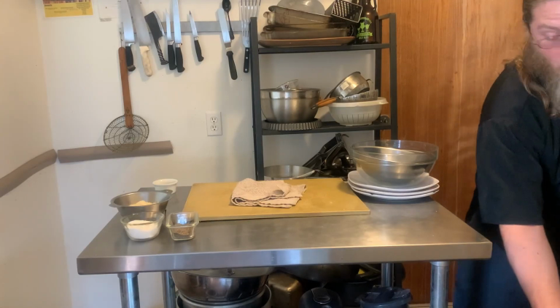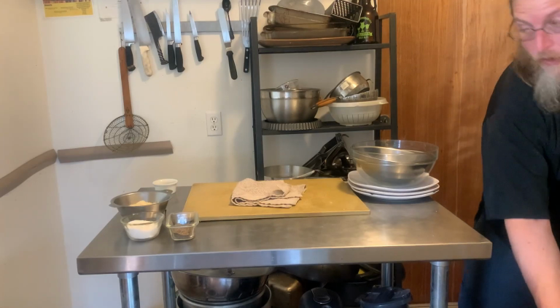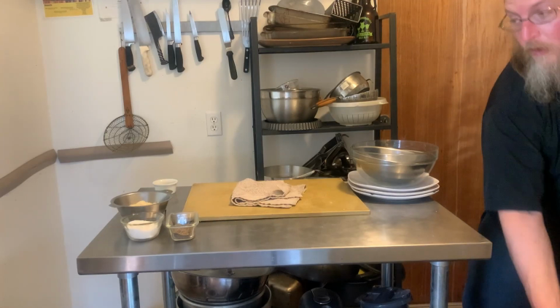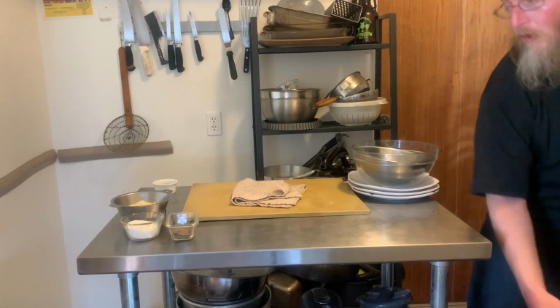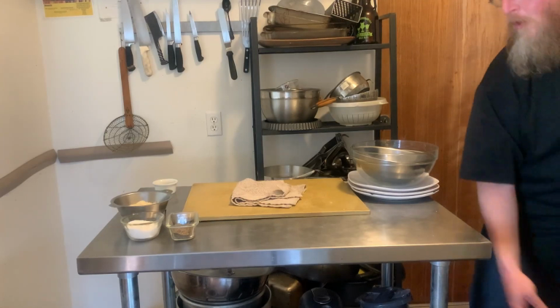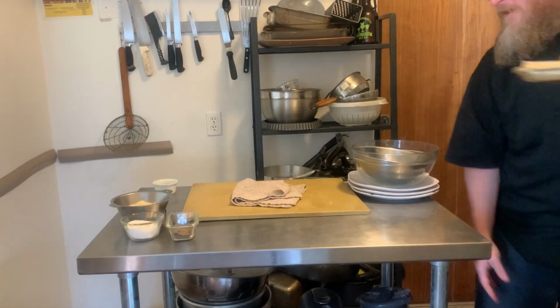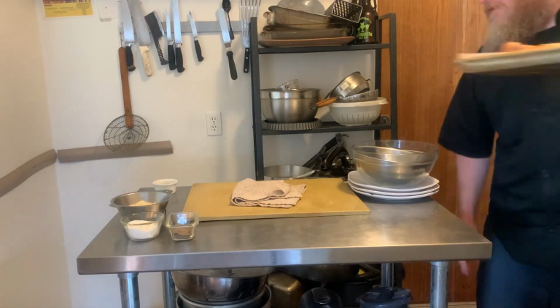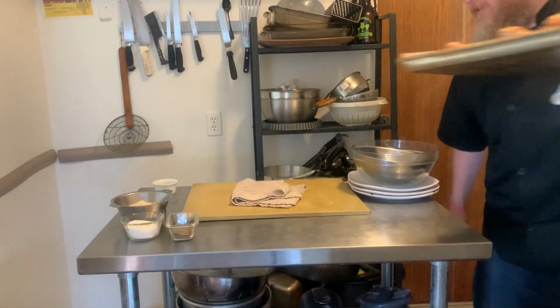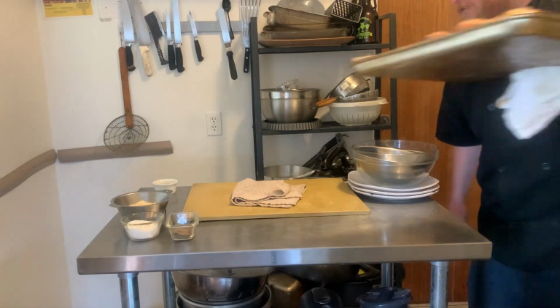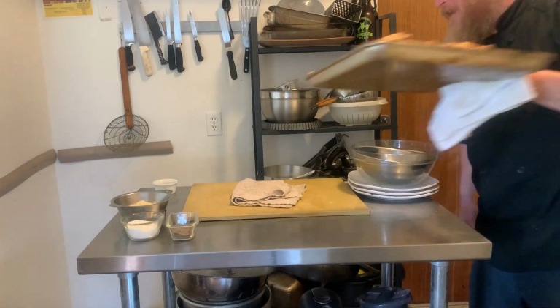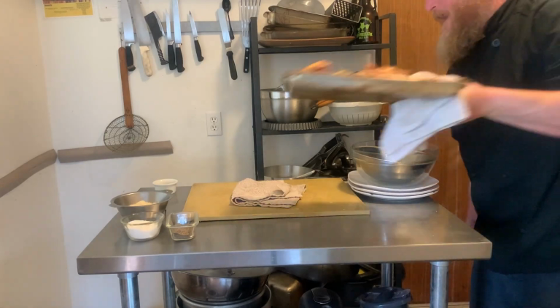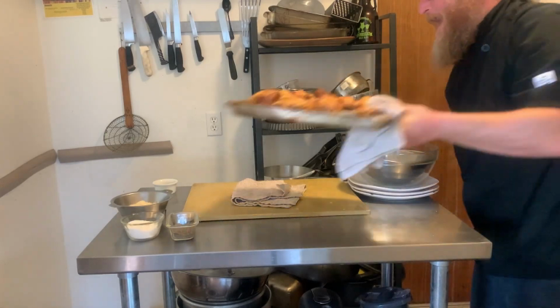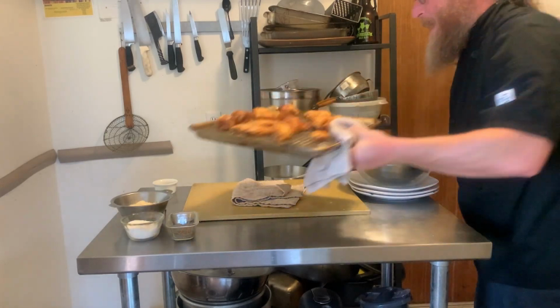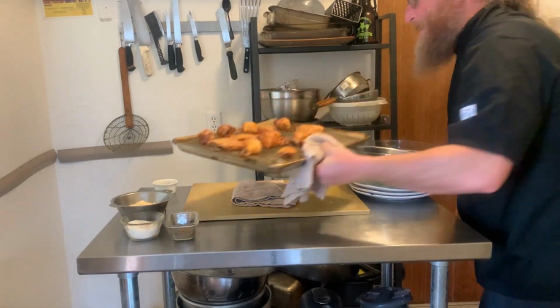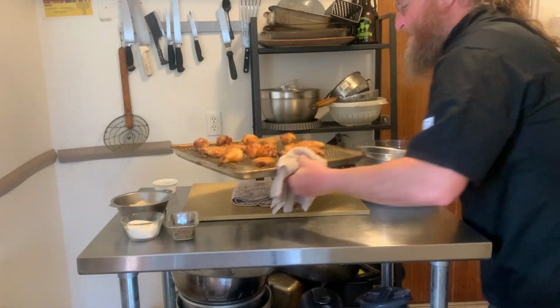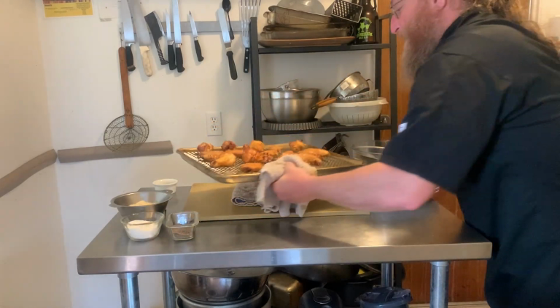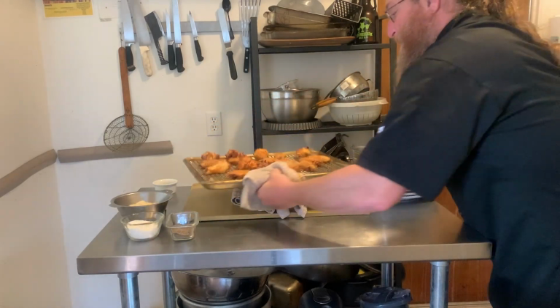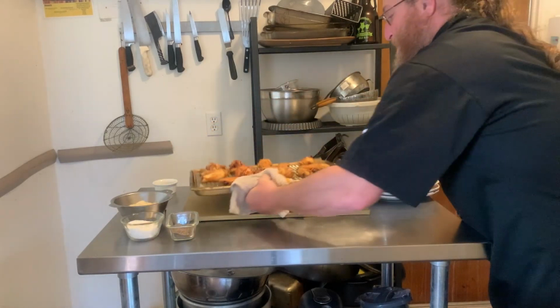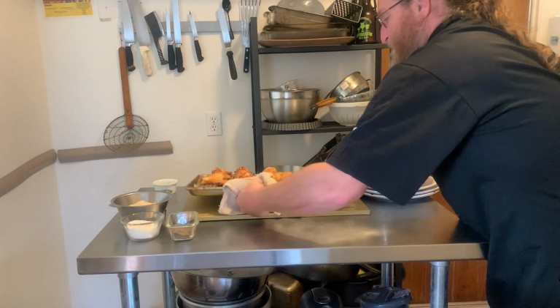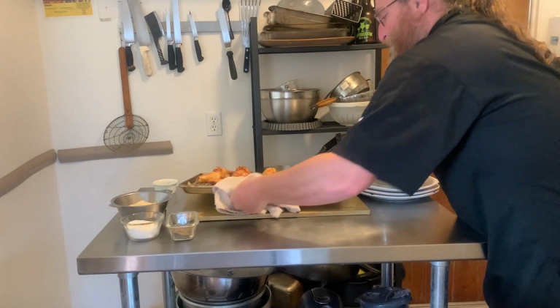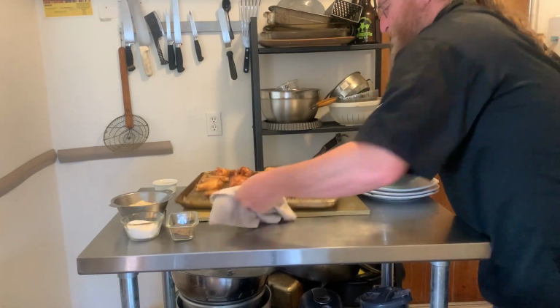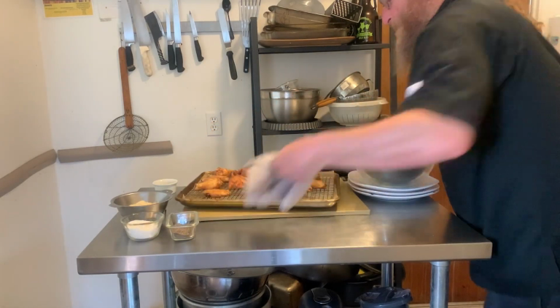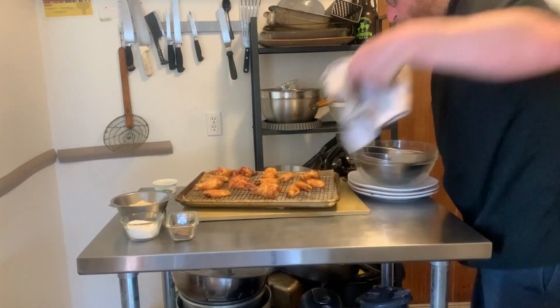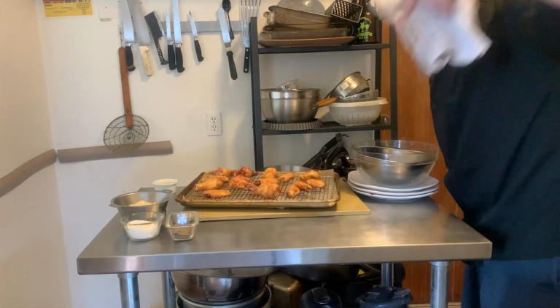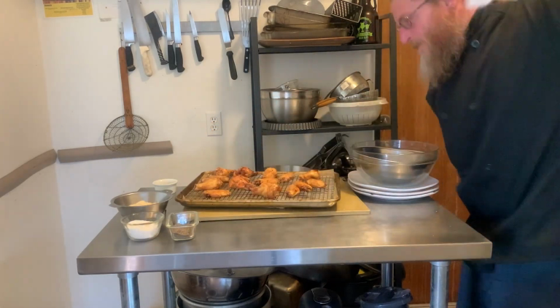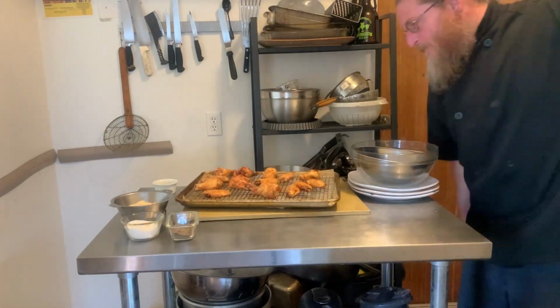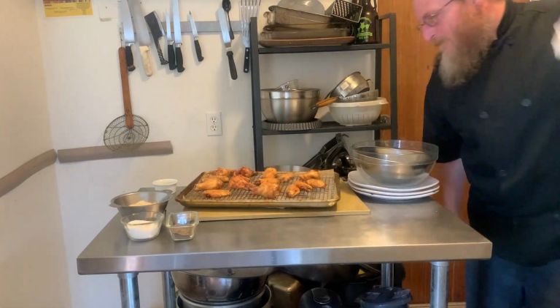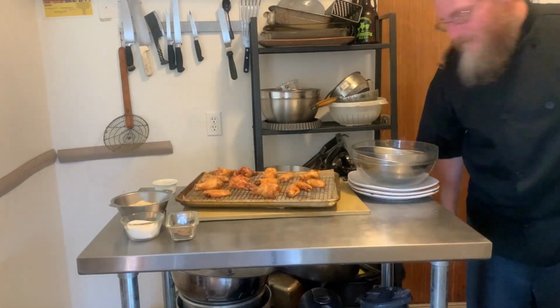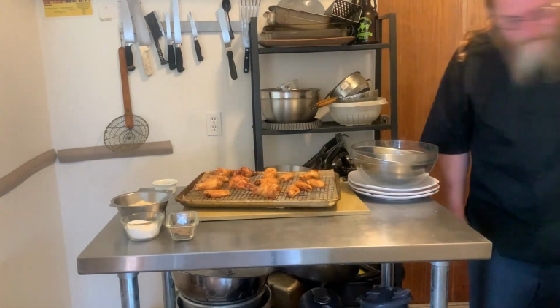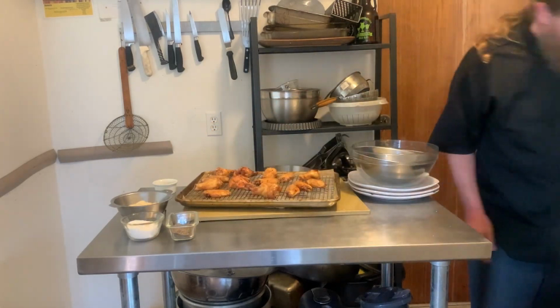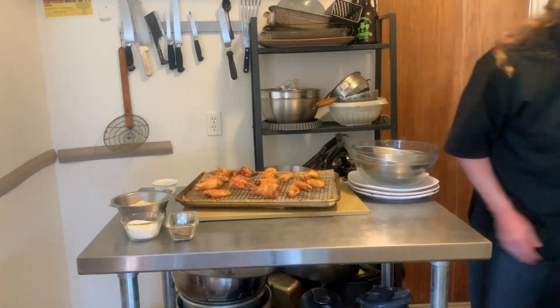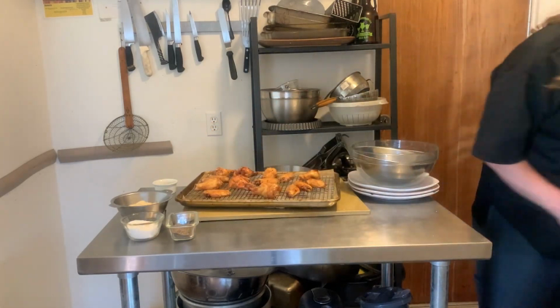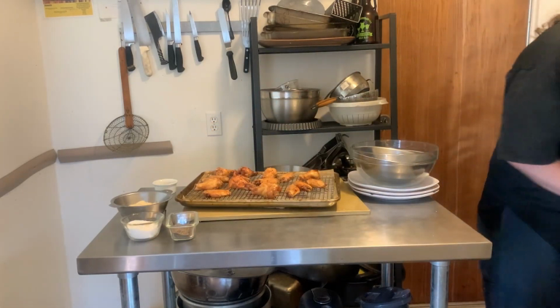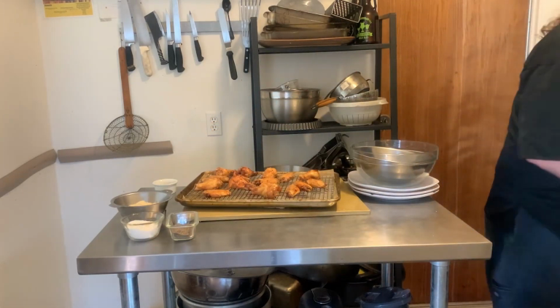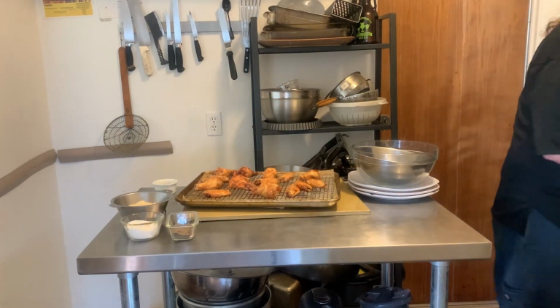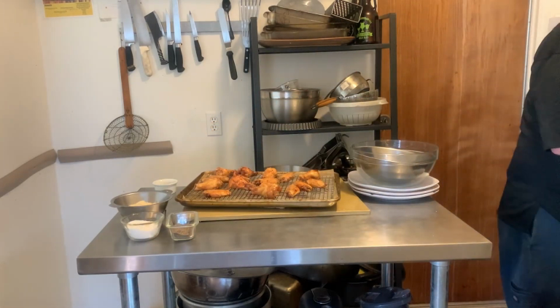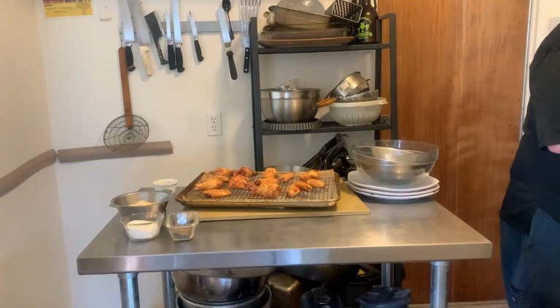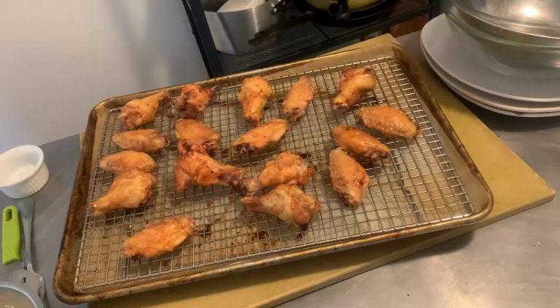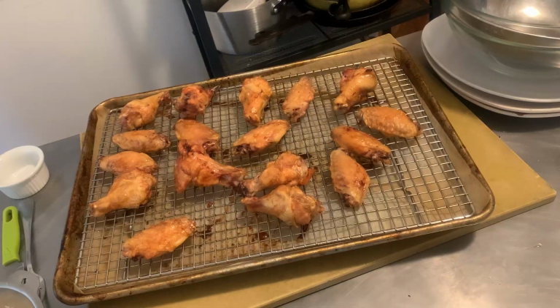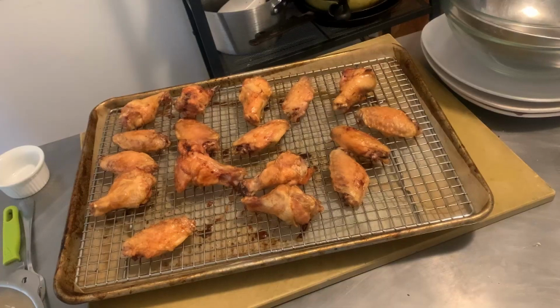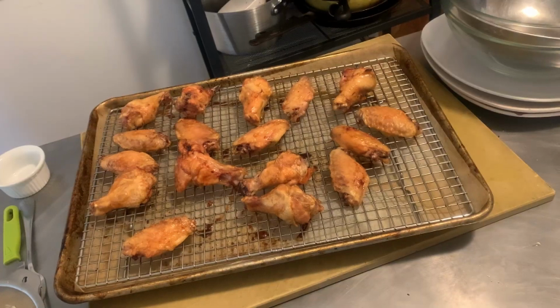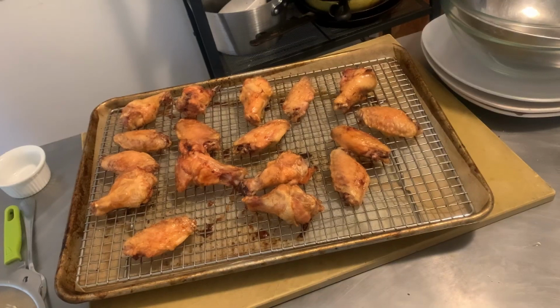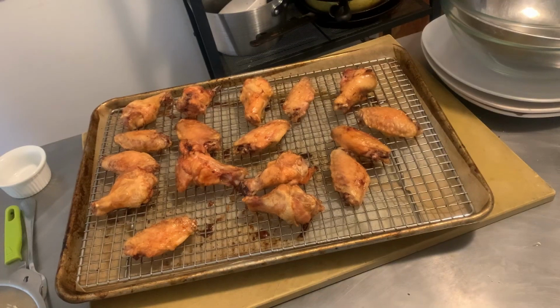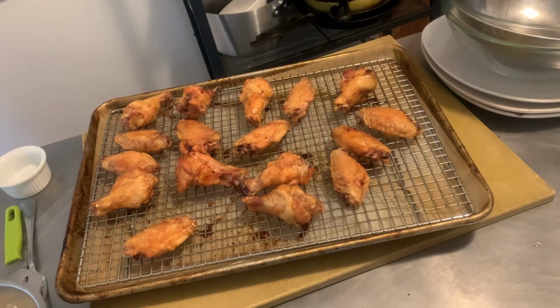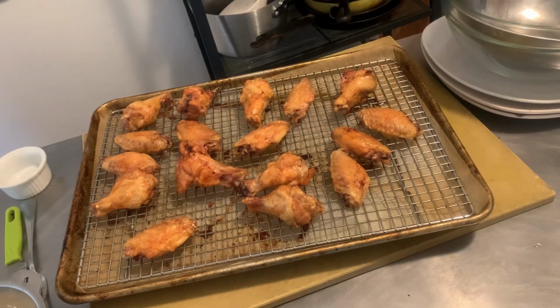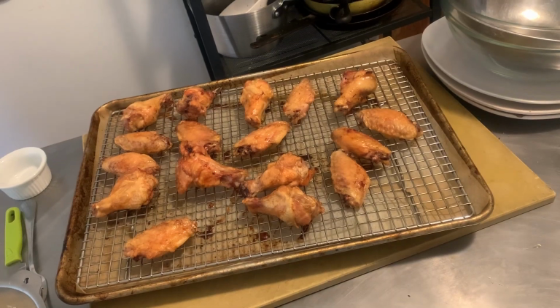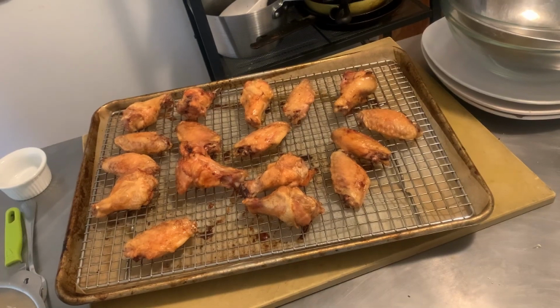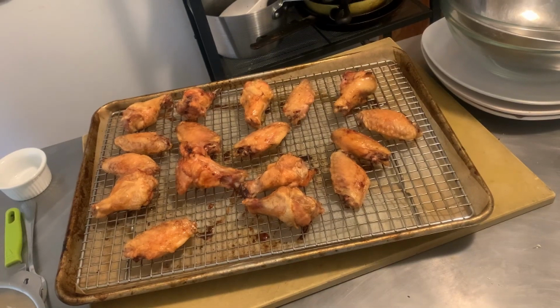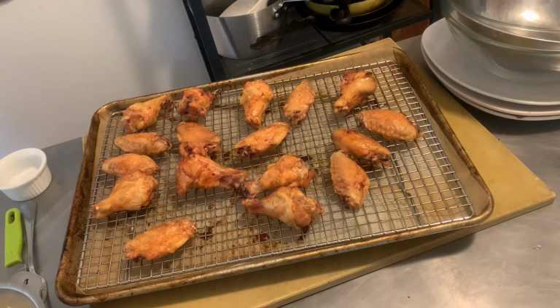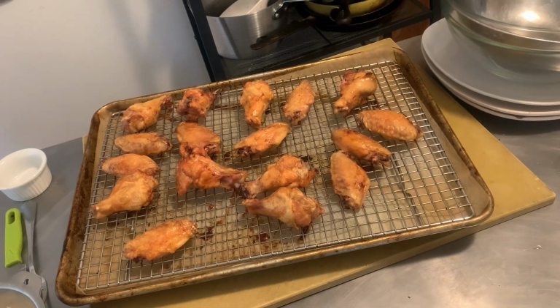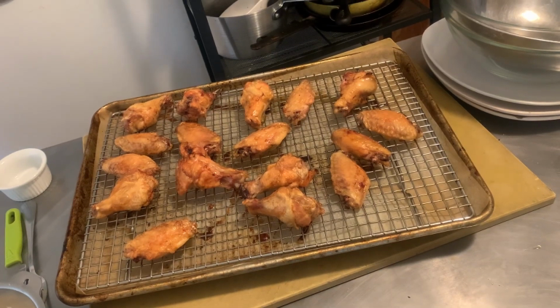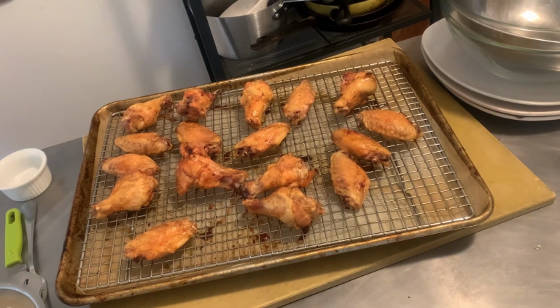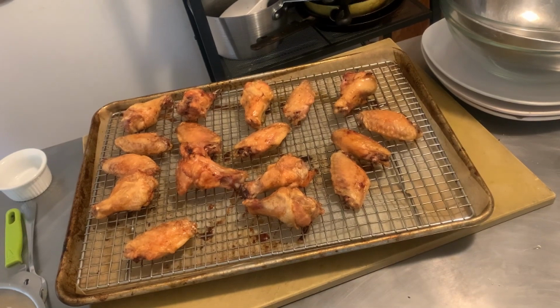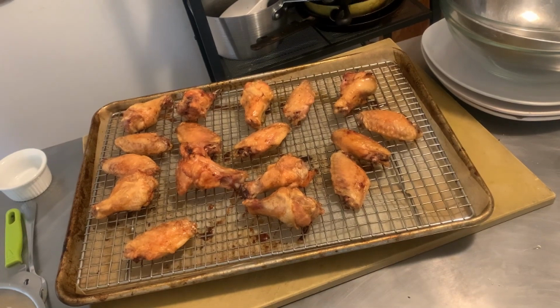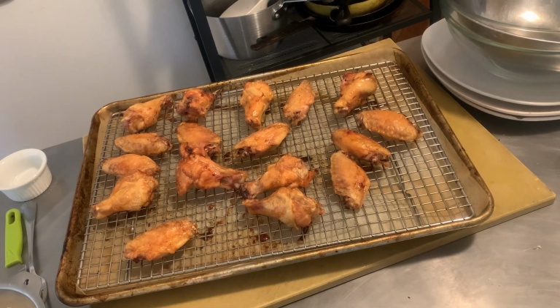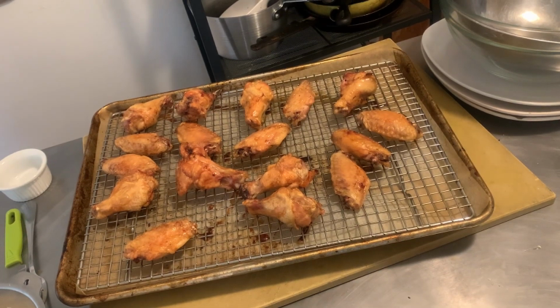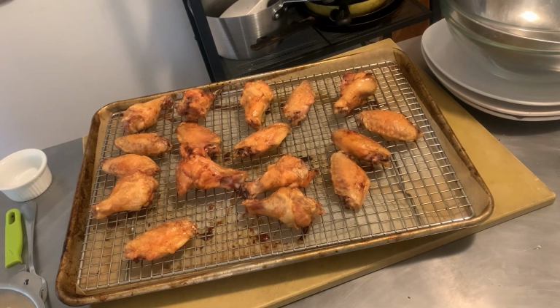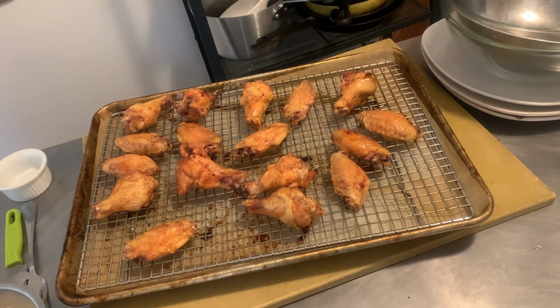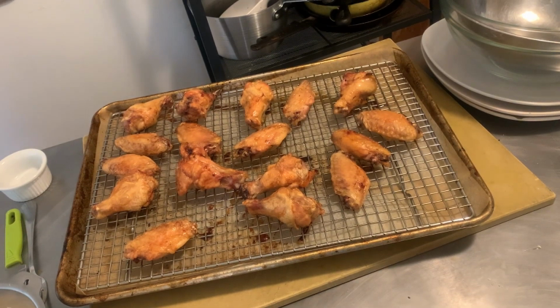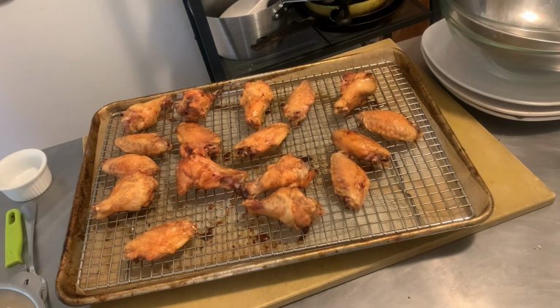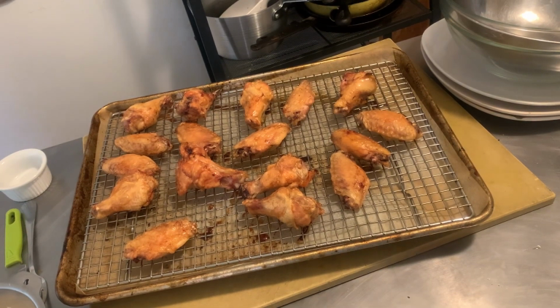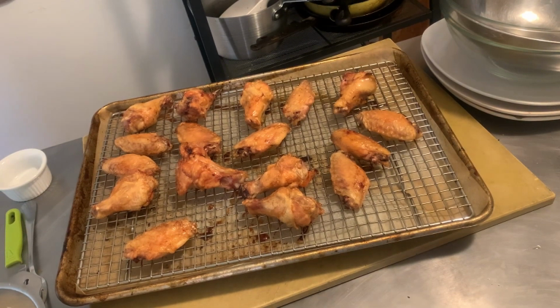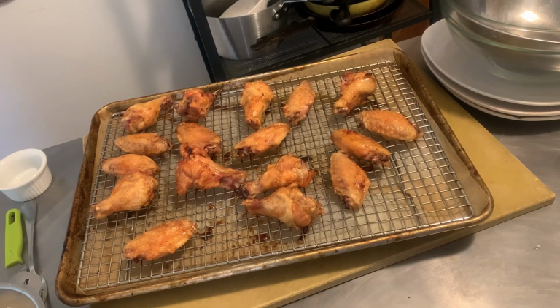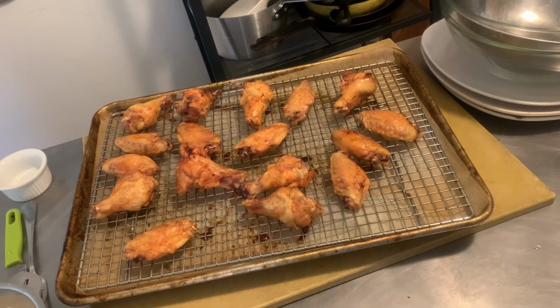Whoa, that's still very hot. And there we are — some beautiful crispy wings.